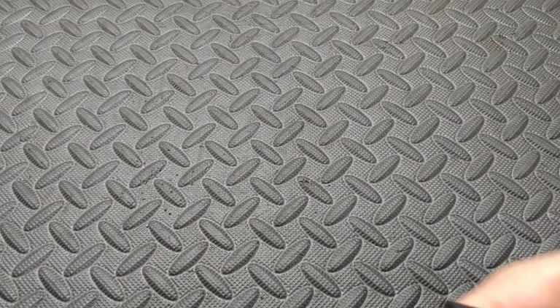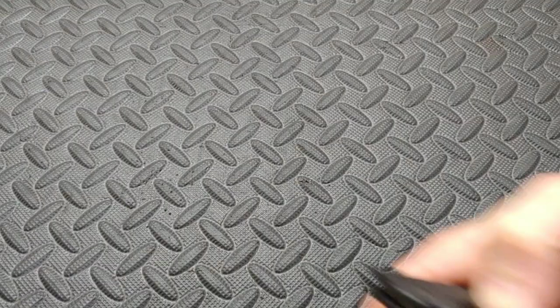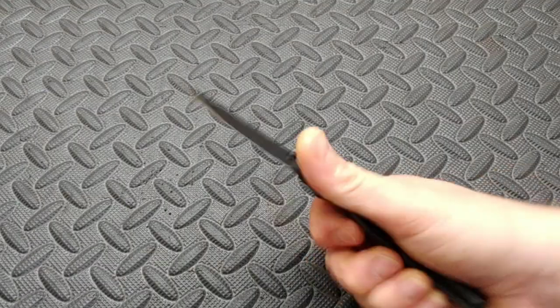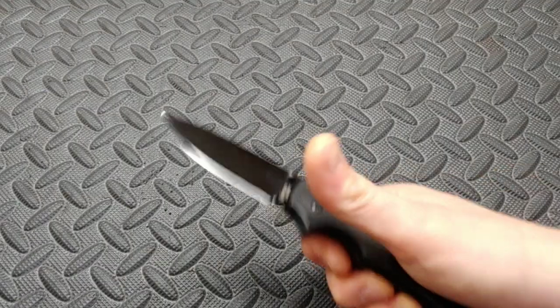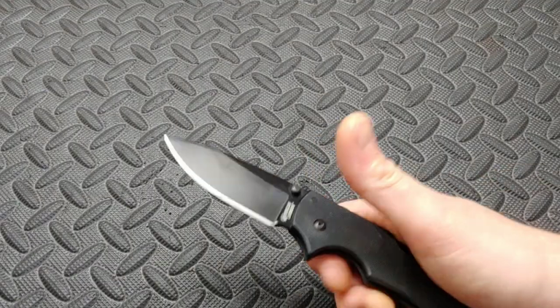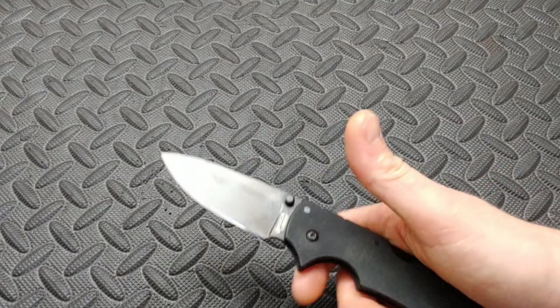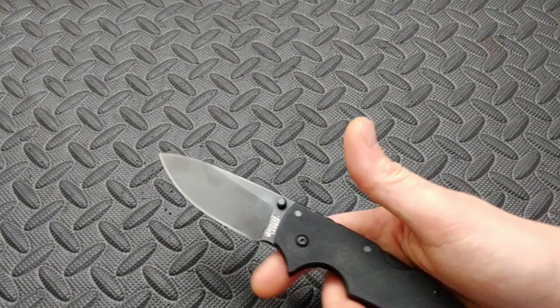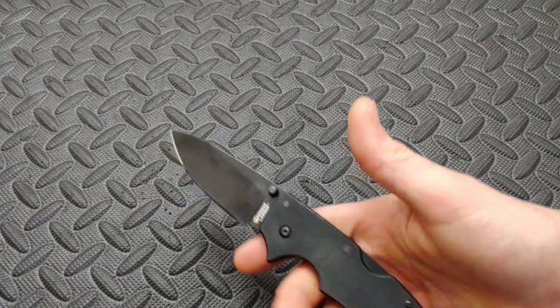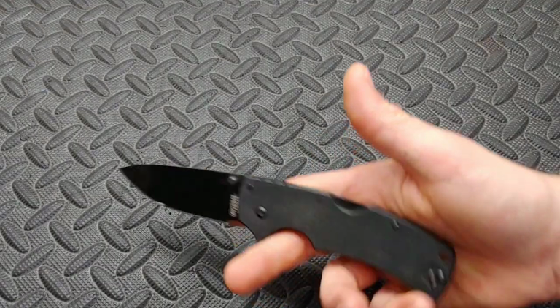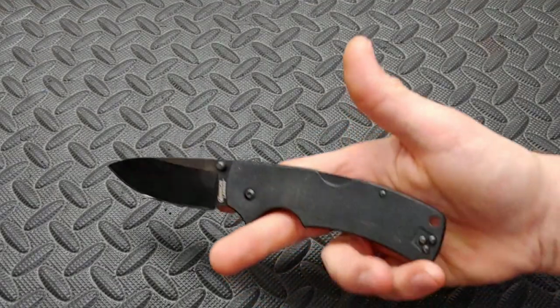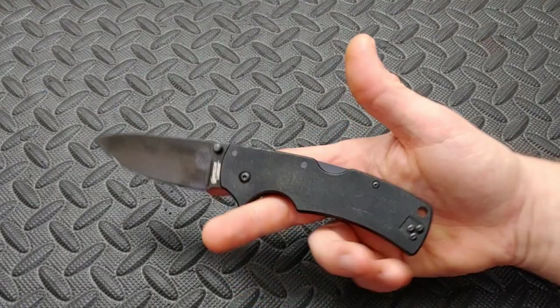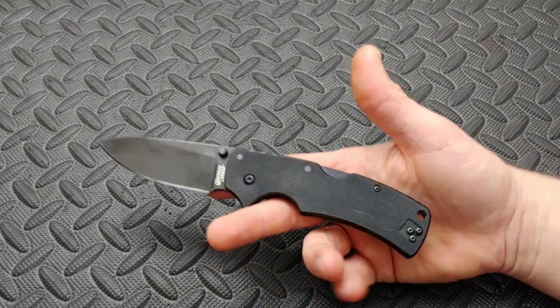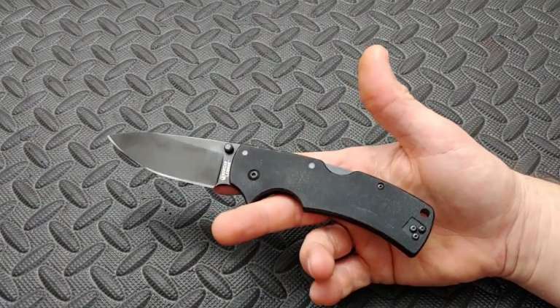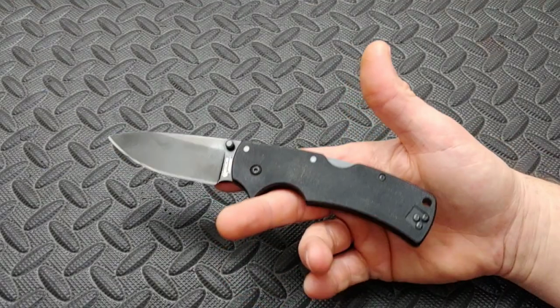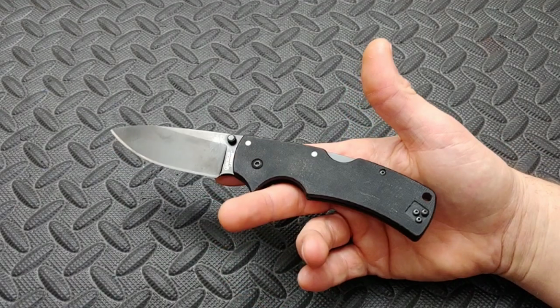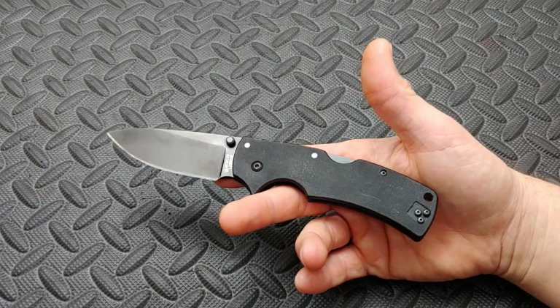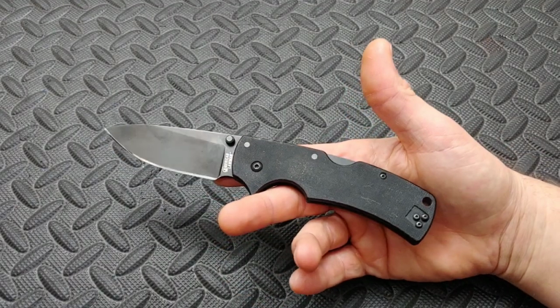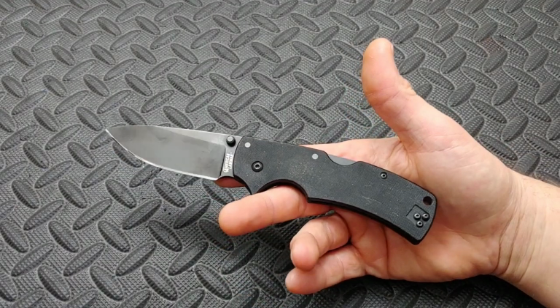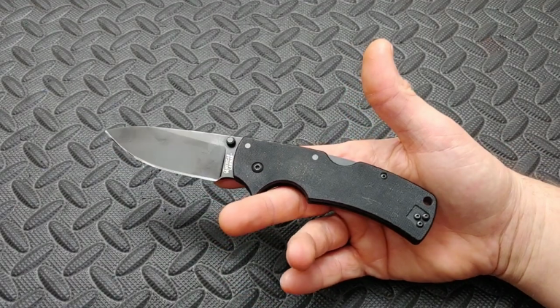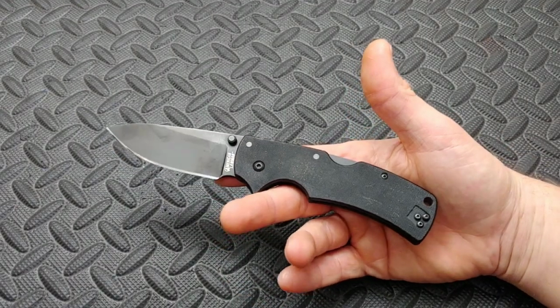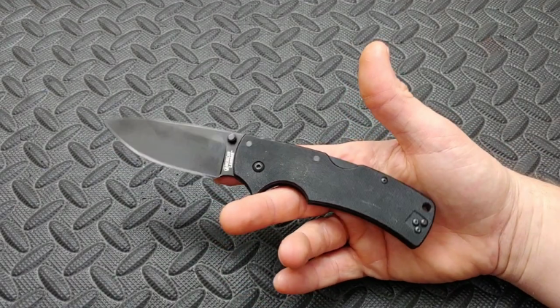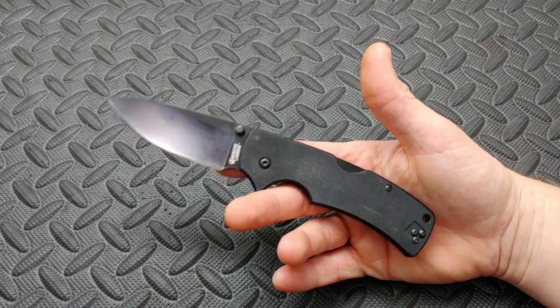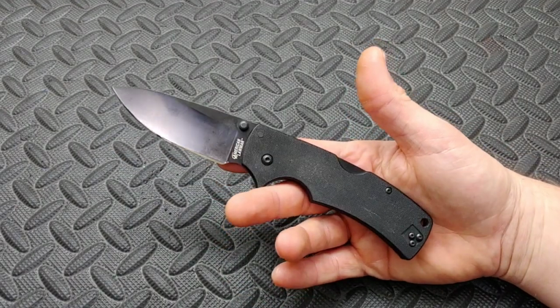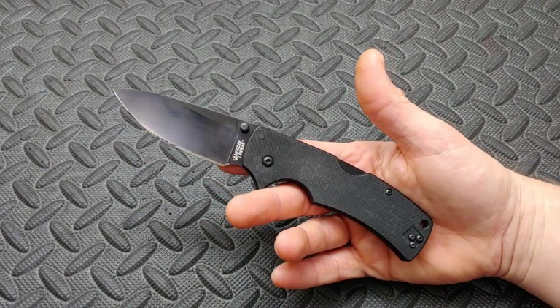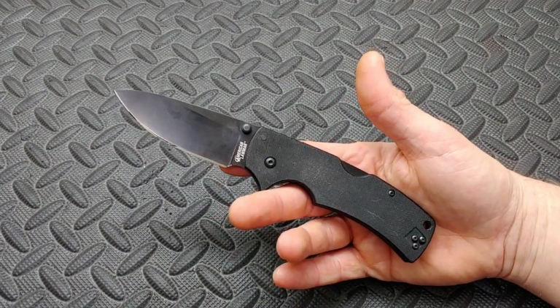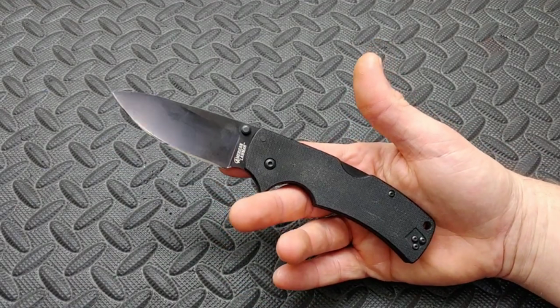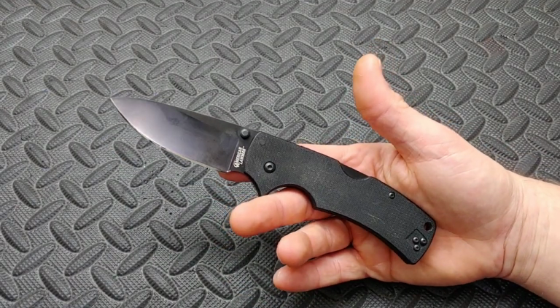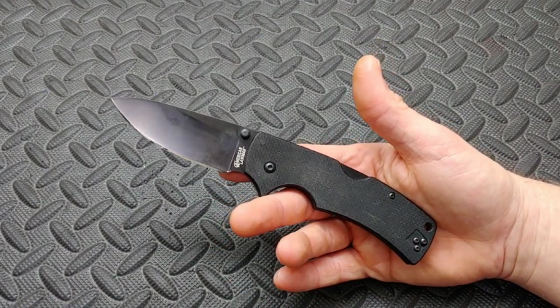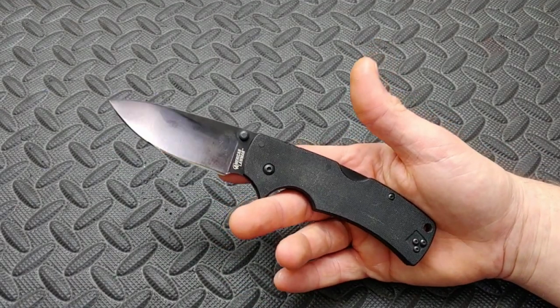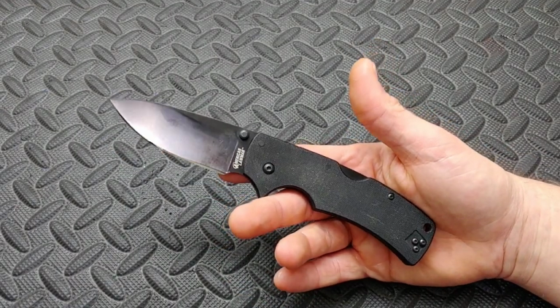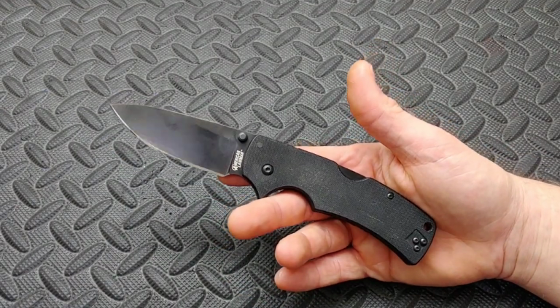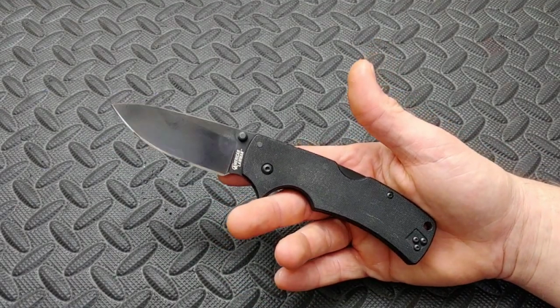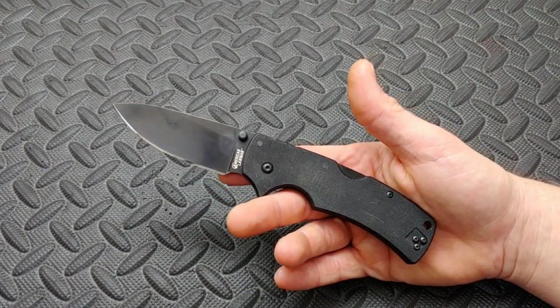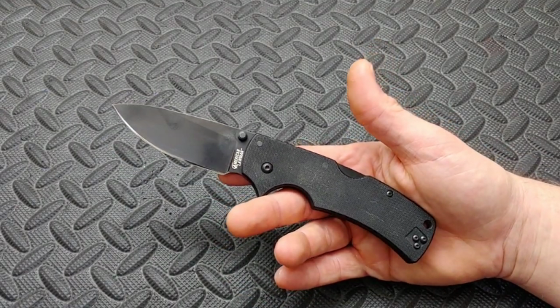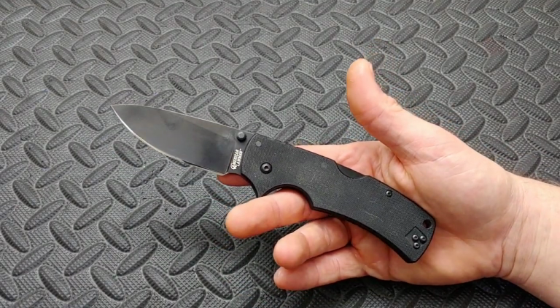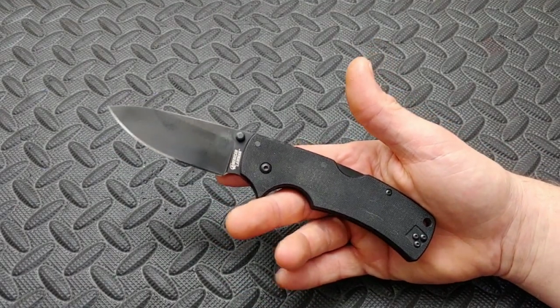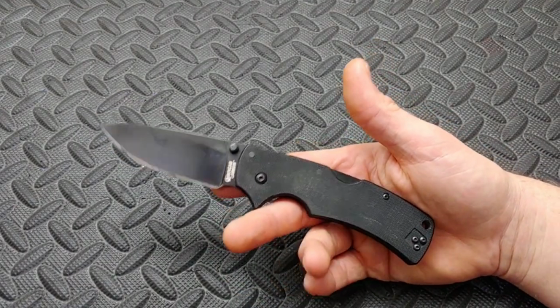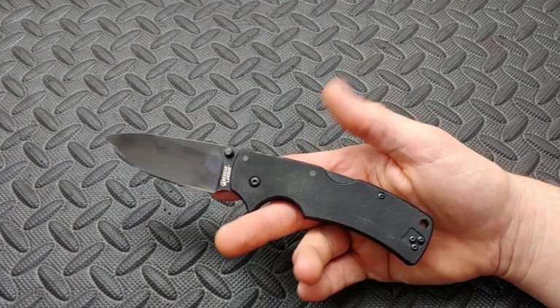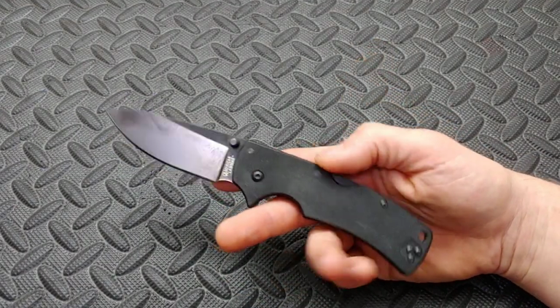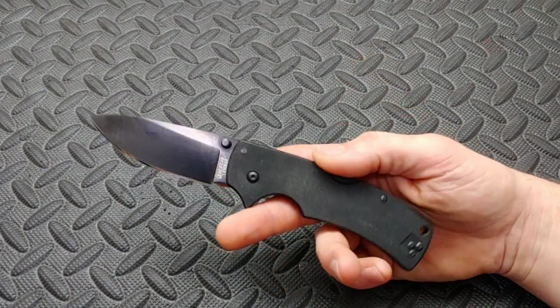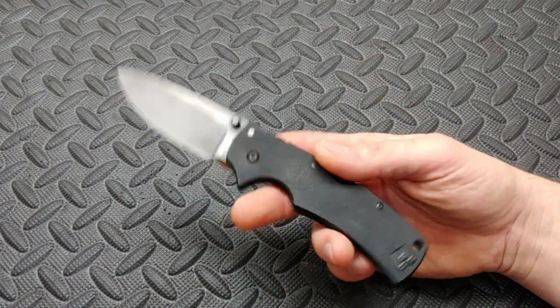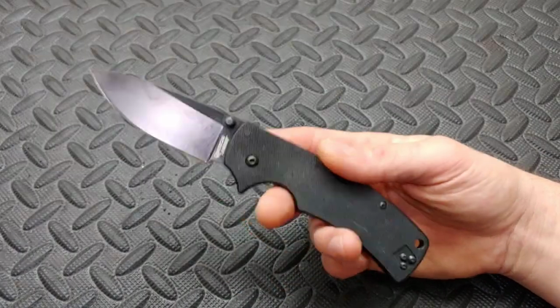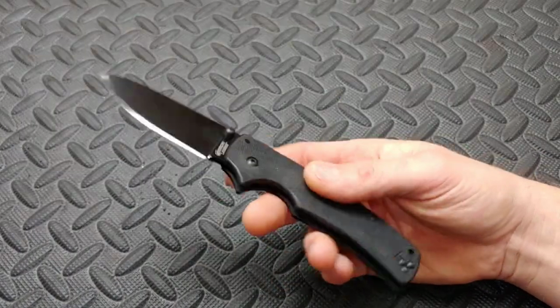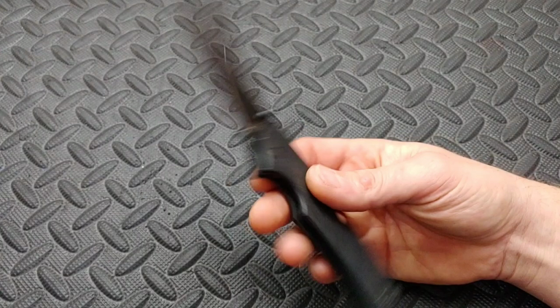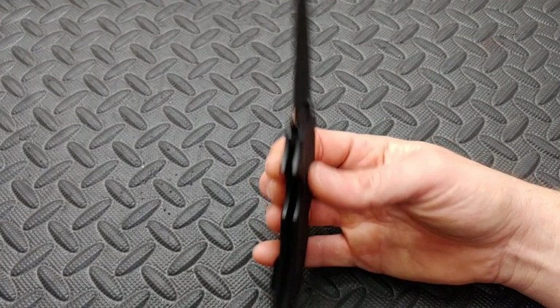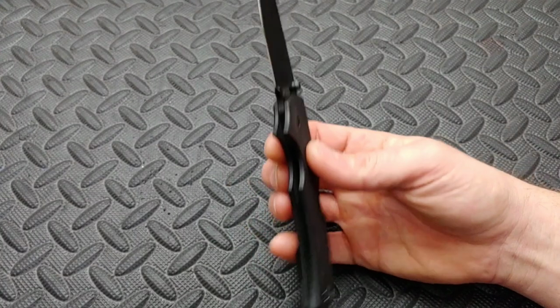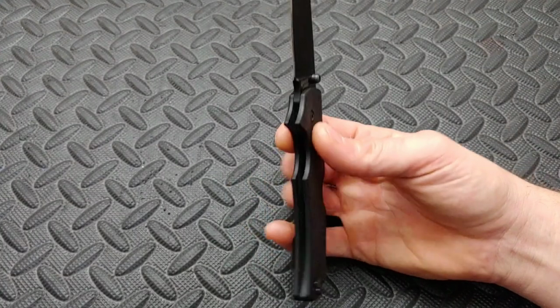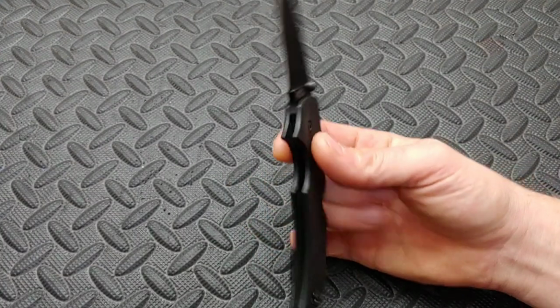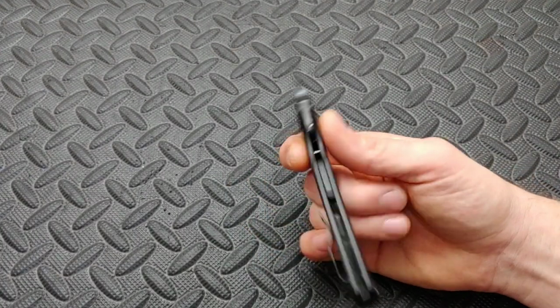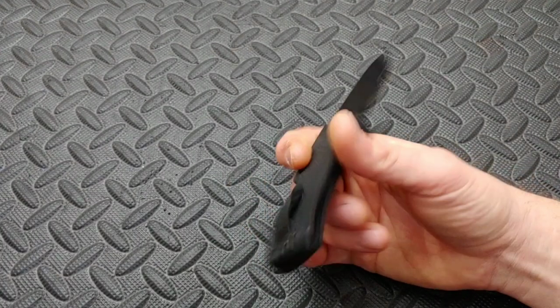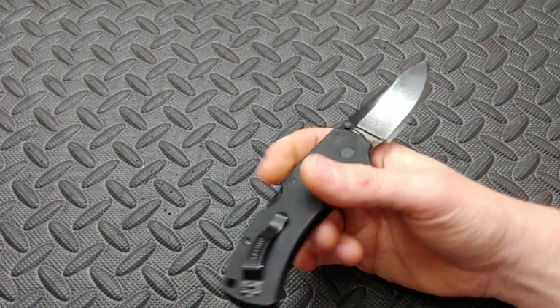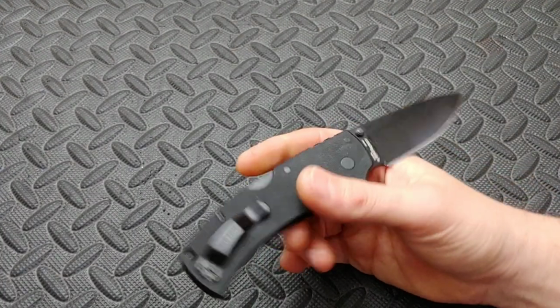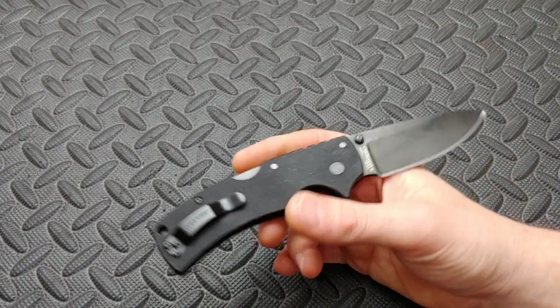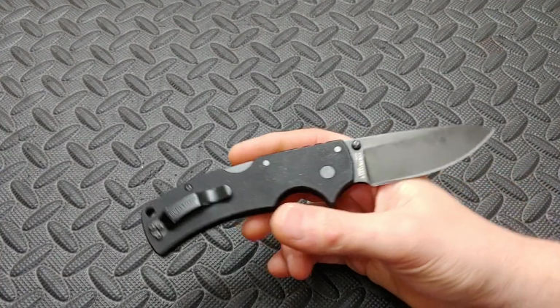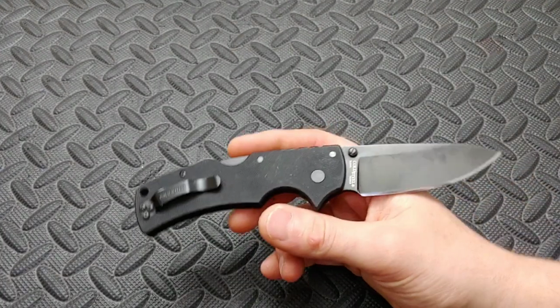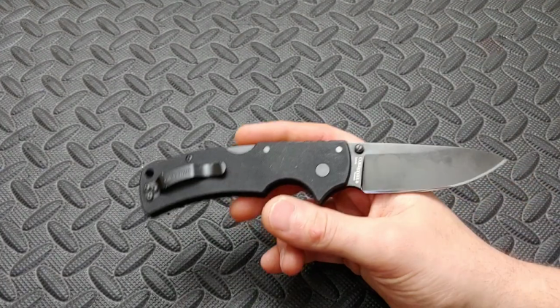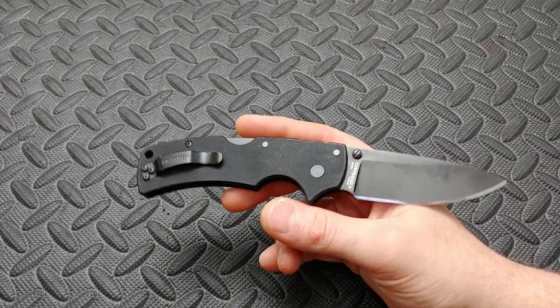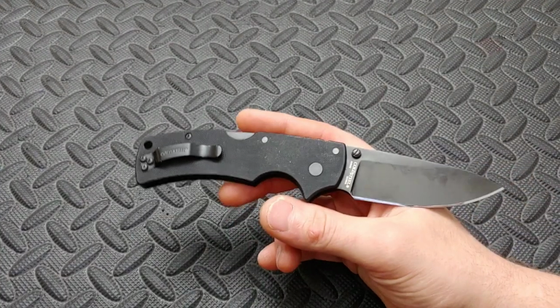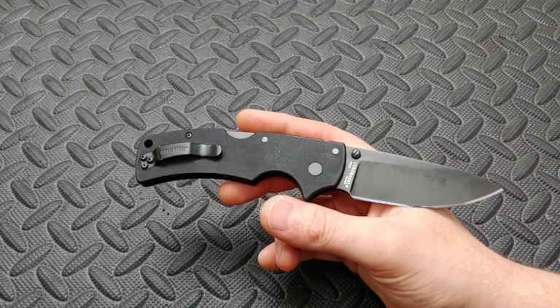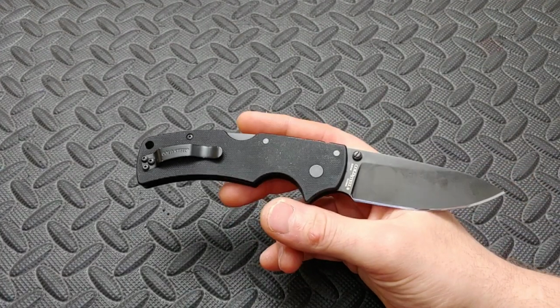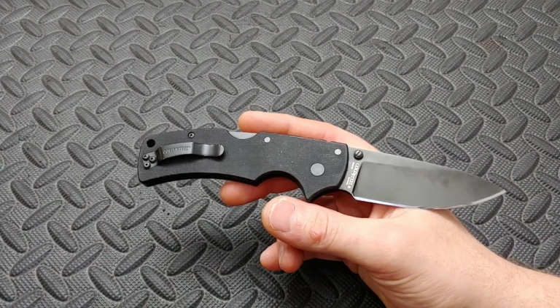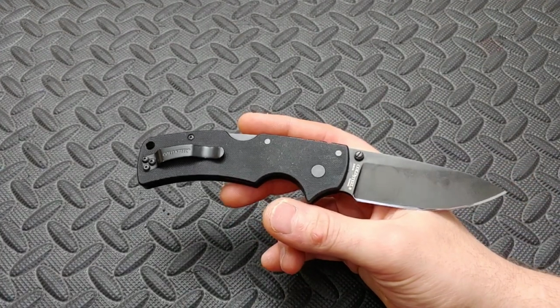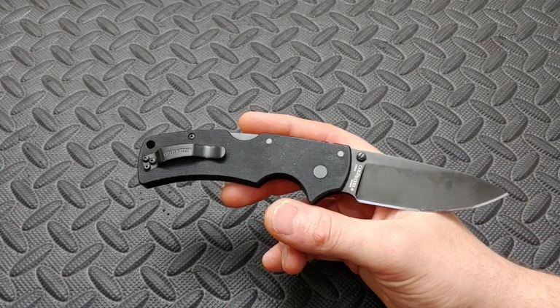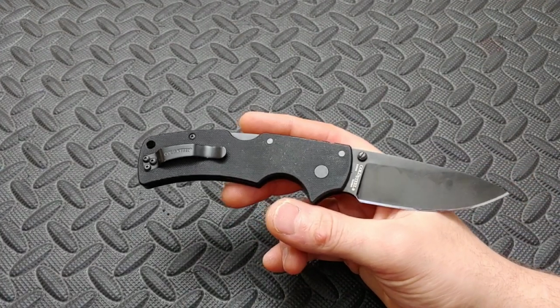Bang! Neves Knives. I'm Jared. My lovely wife Kara just went to work and I'm about to go to work myself.